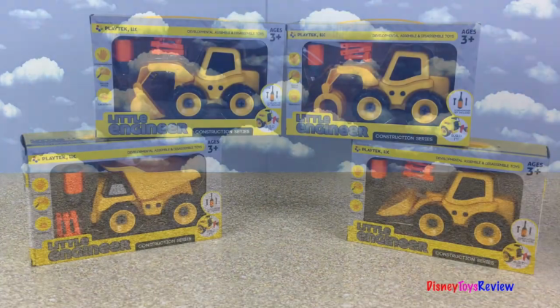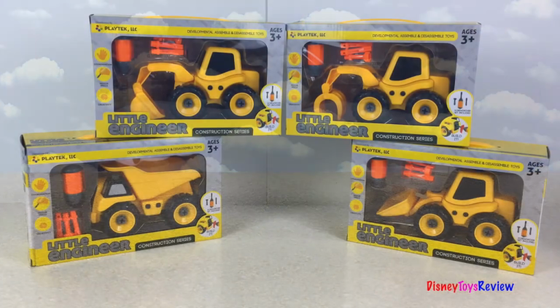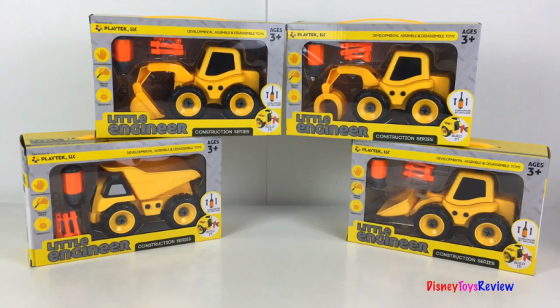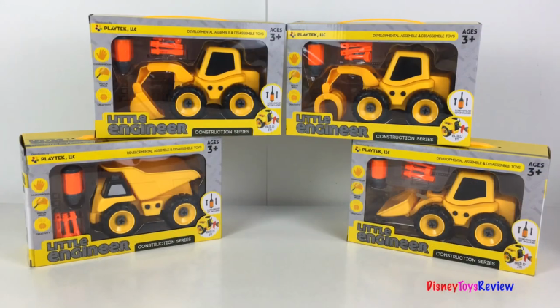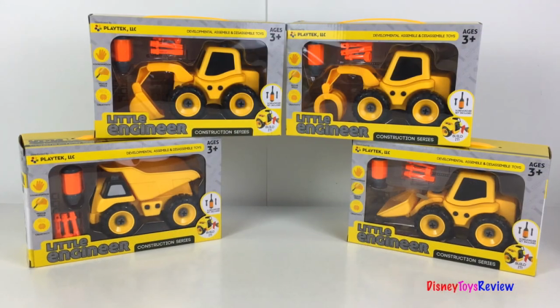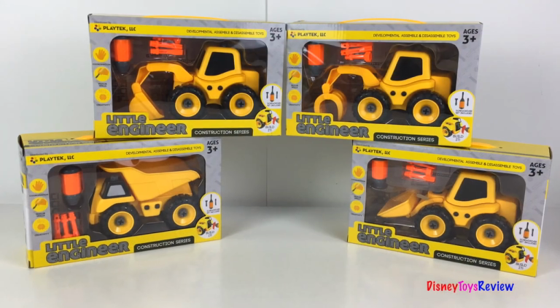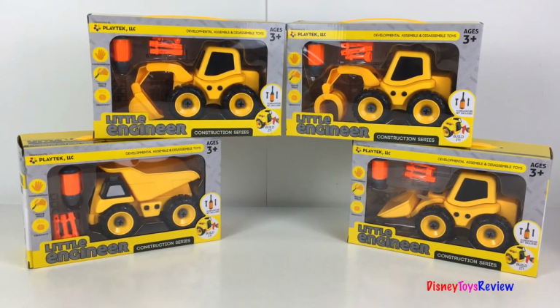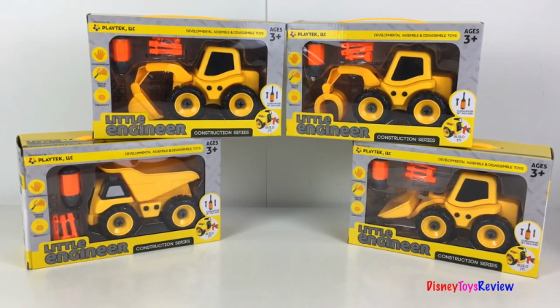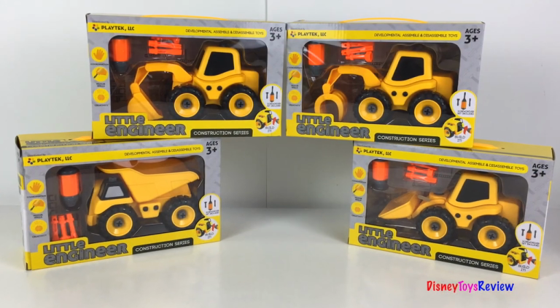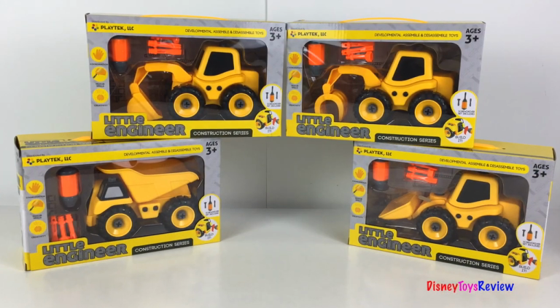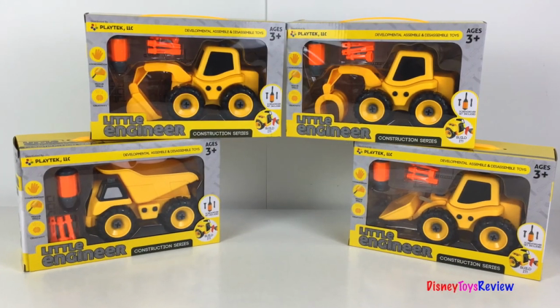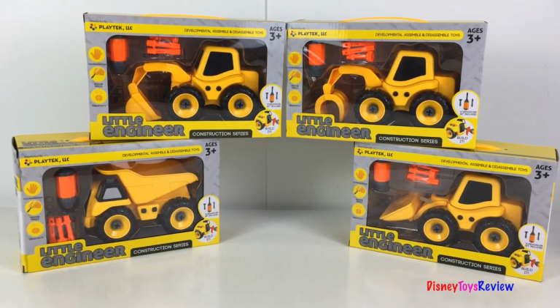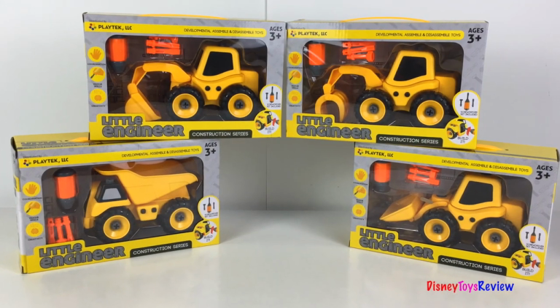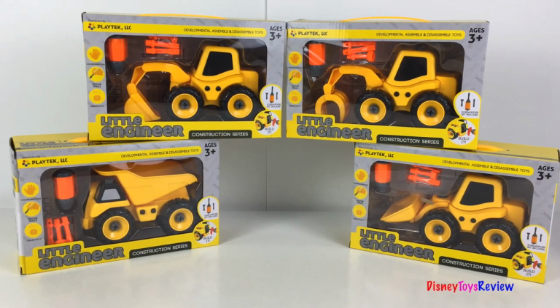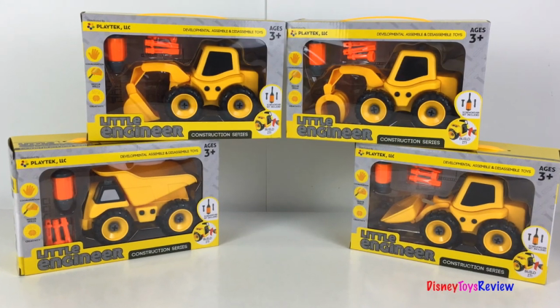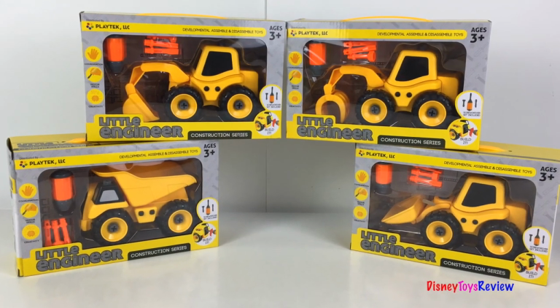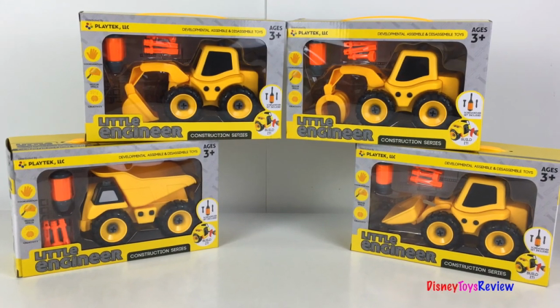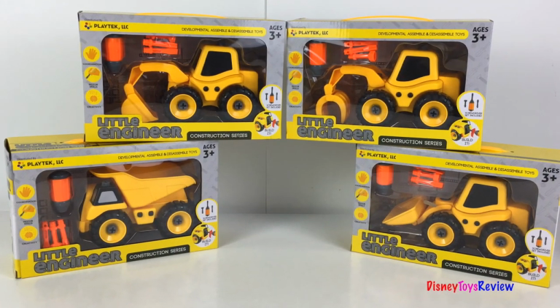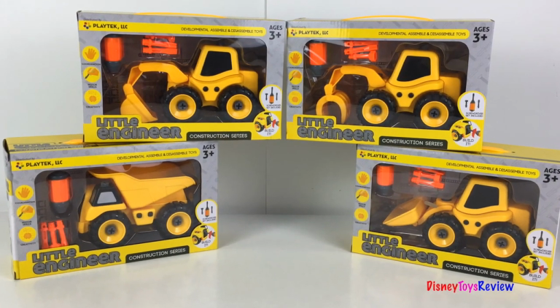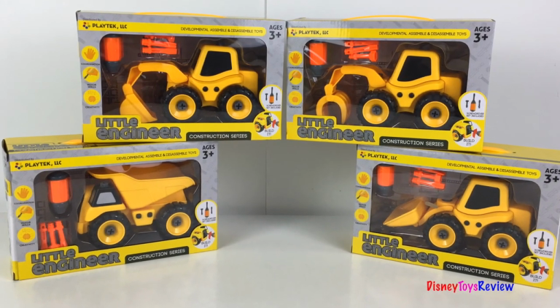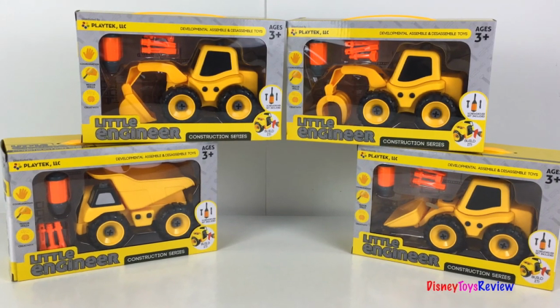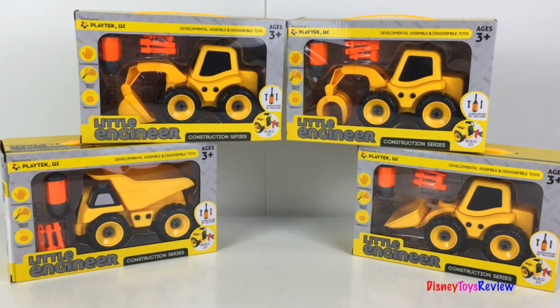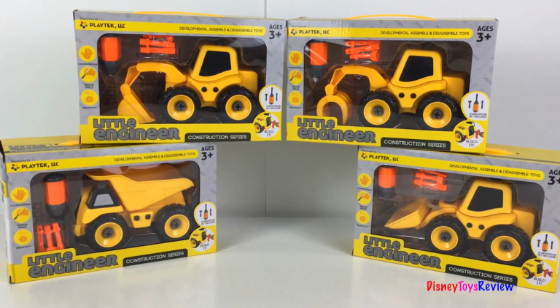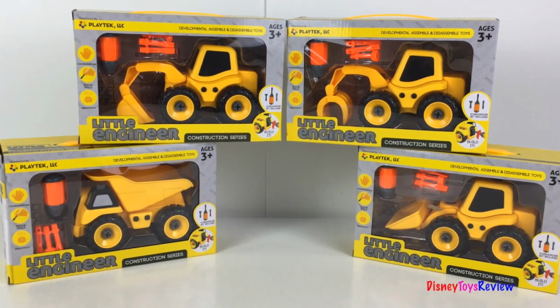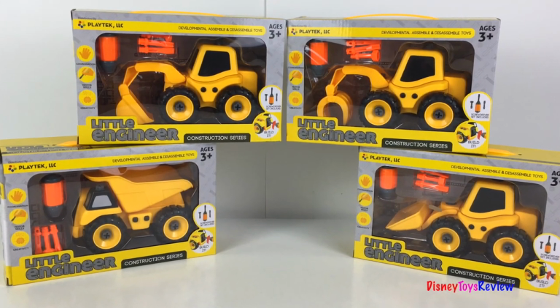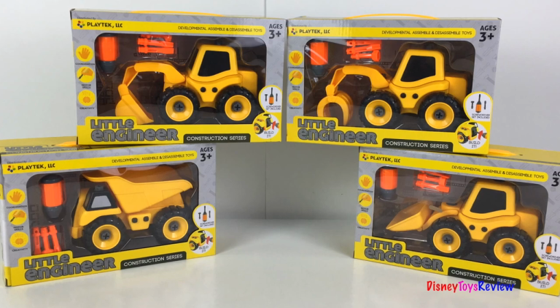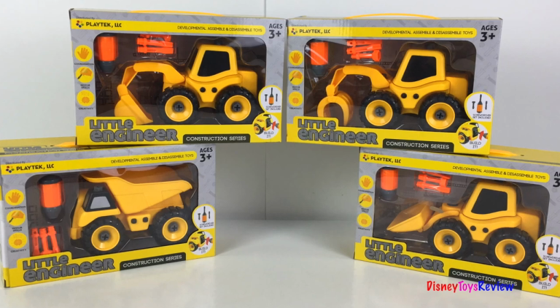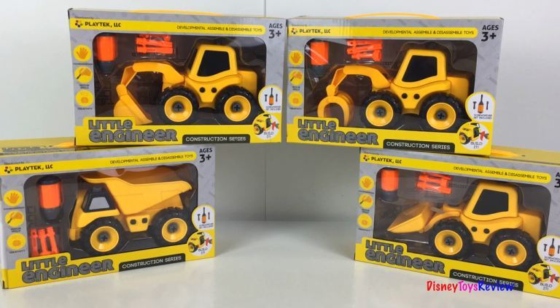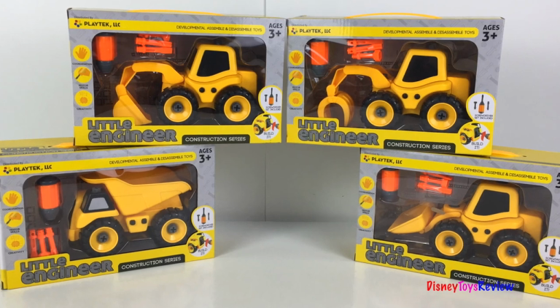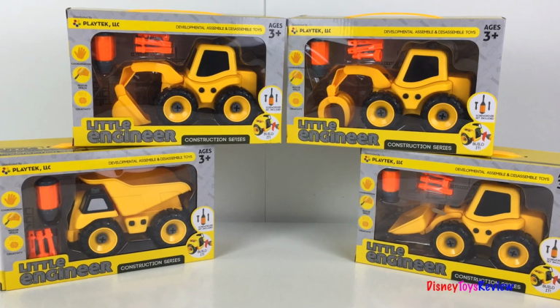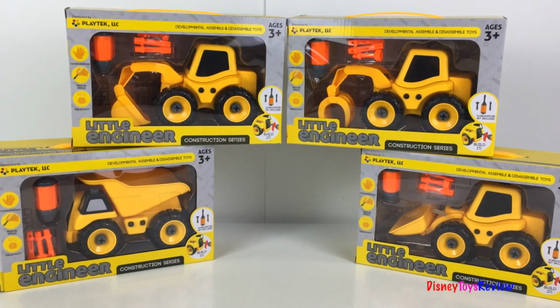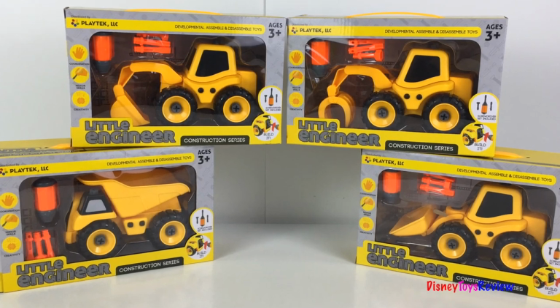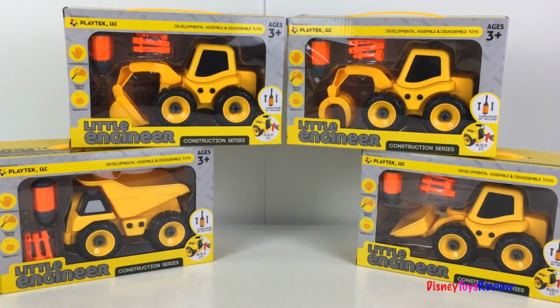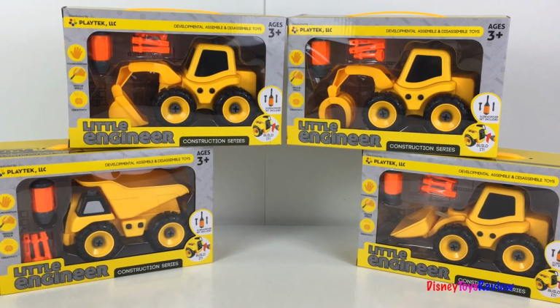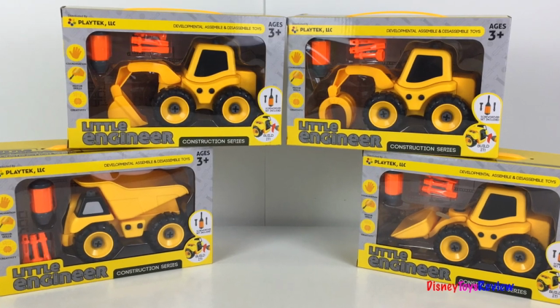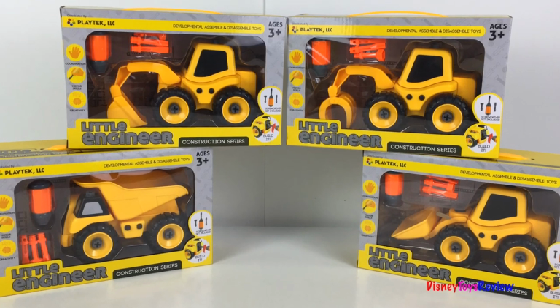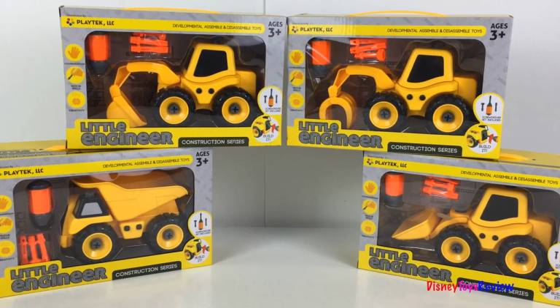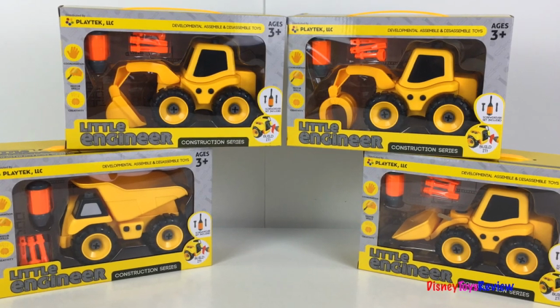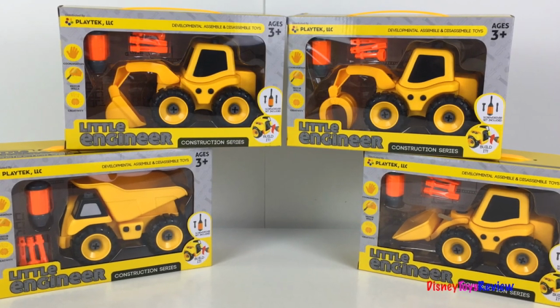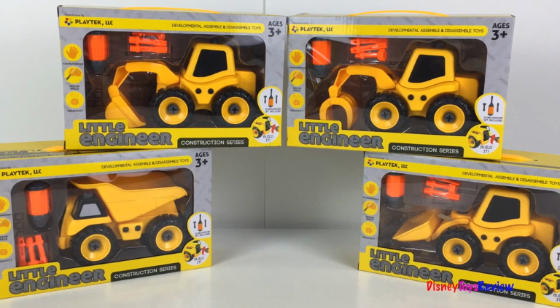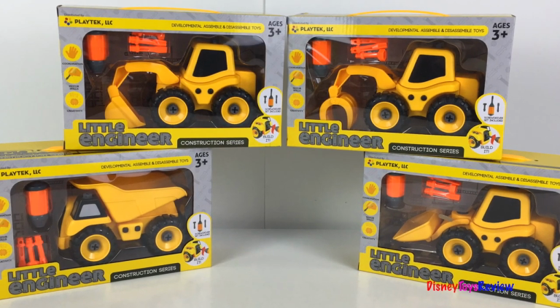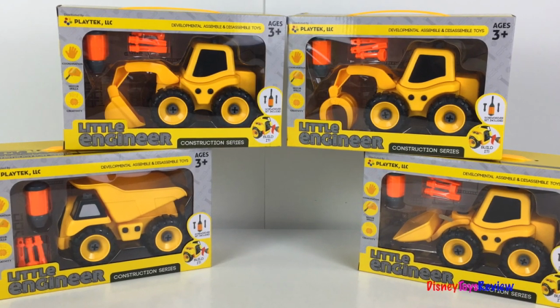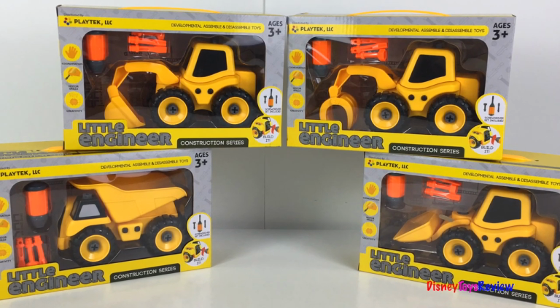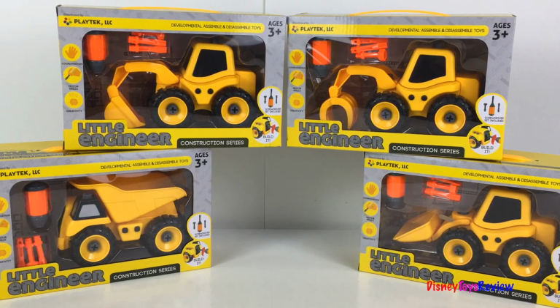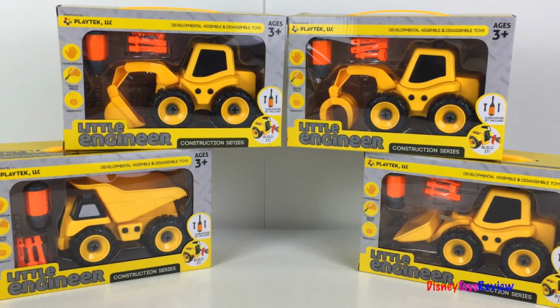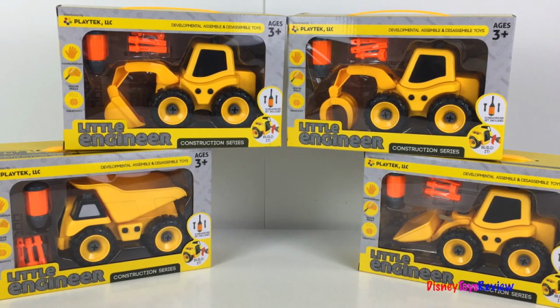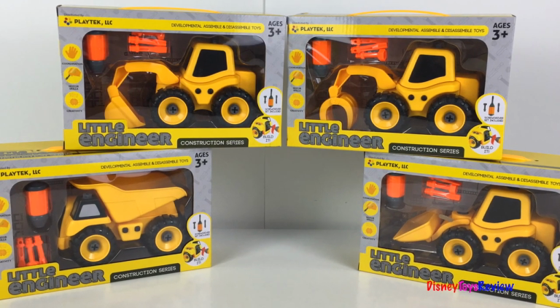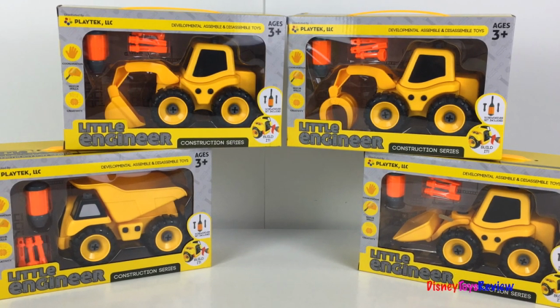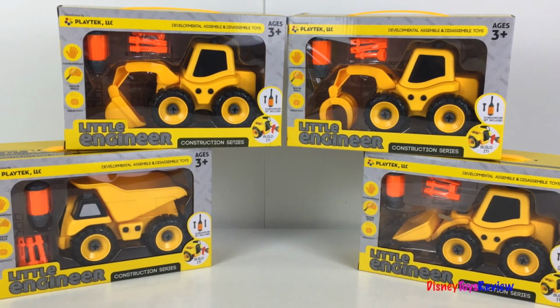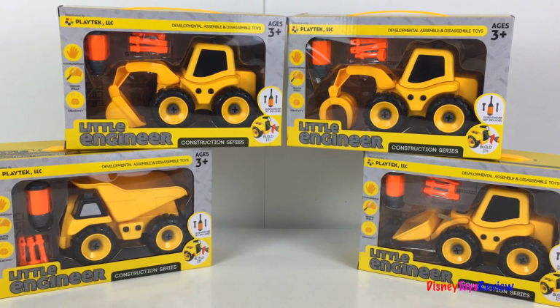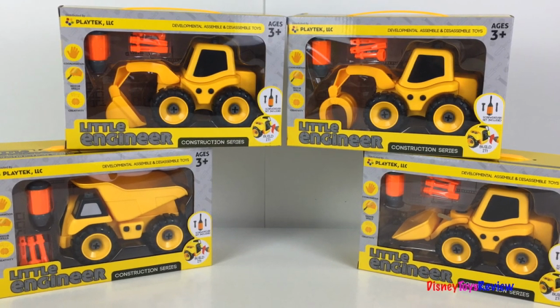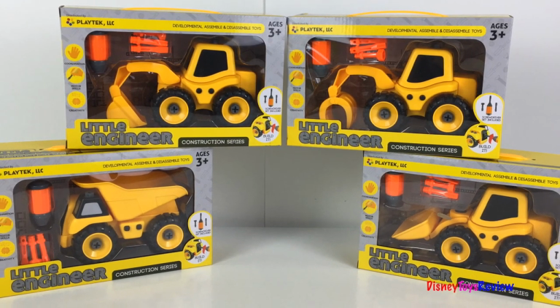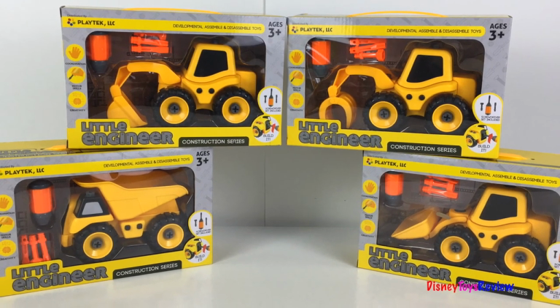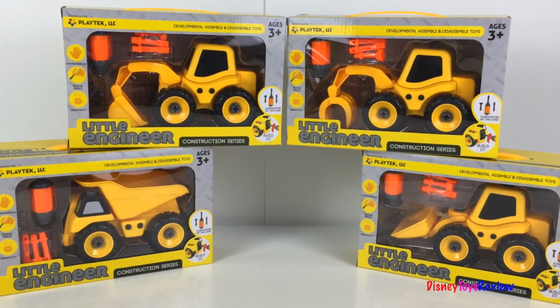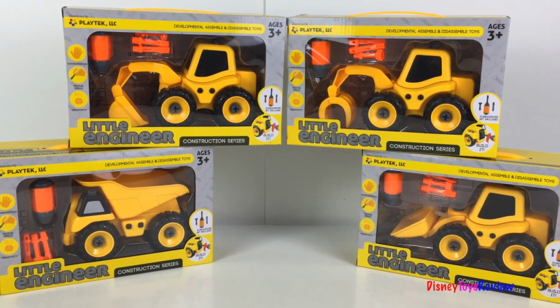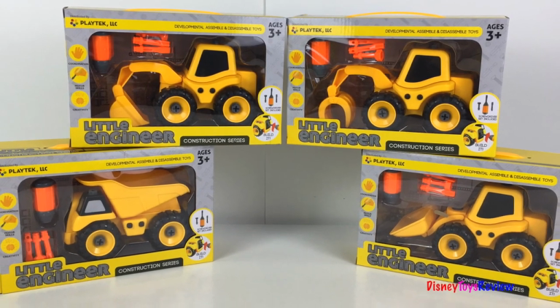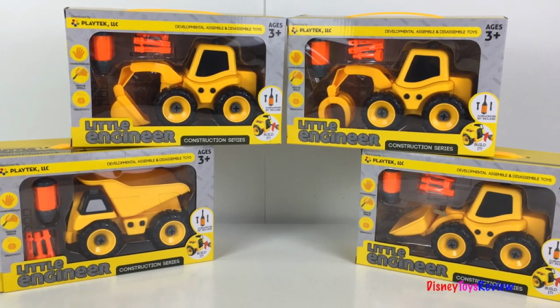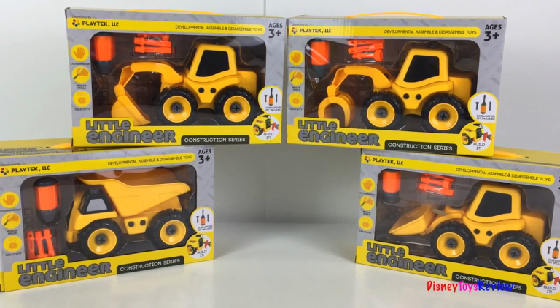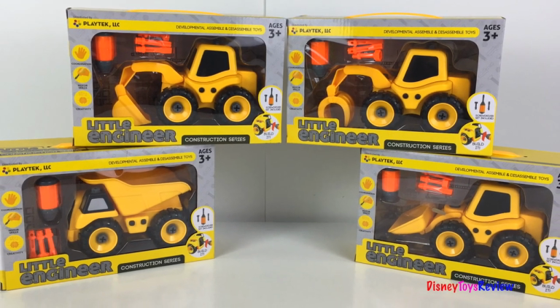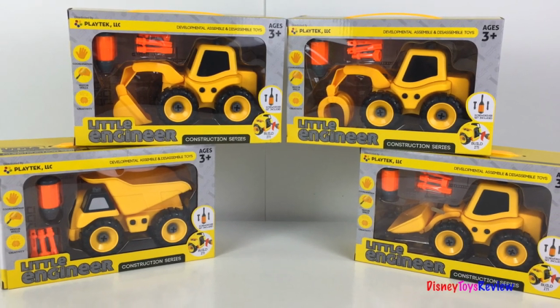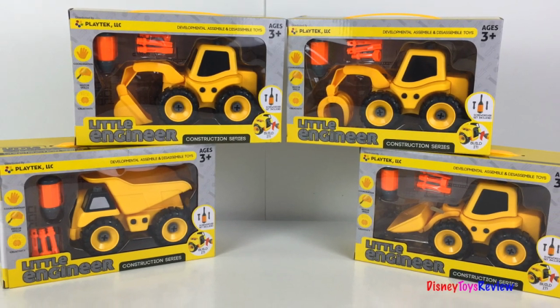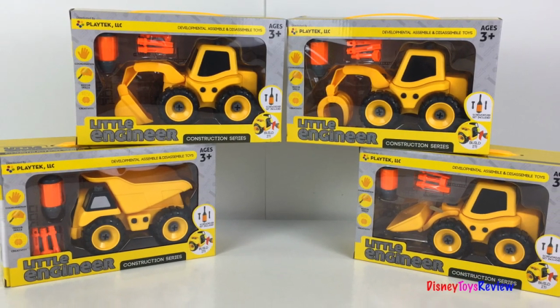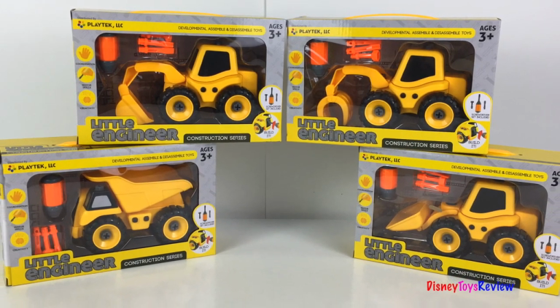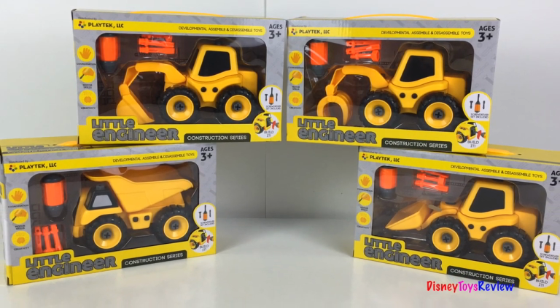Hi guys, Disney Toys Review here. Today we're going to be unboxing two of these little Engineer Construction Series Mighty Machines.